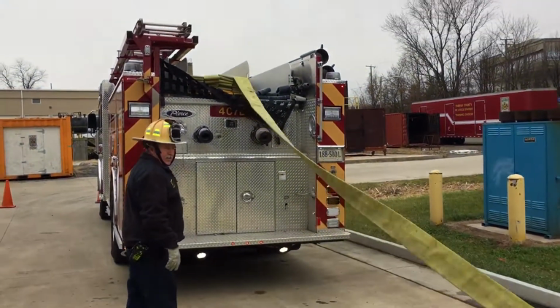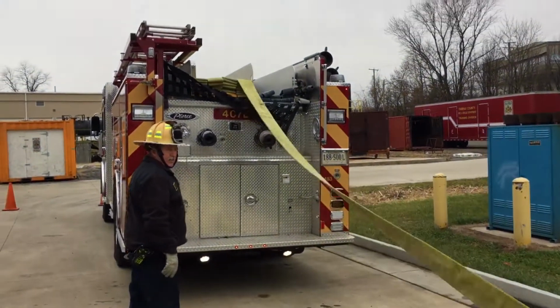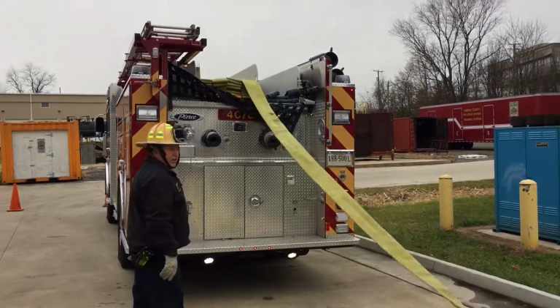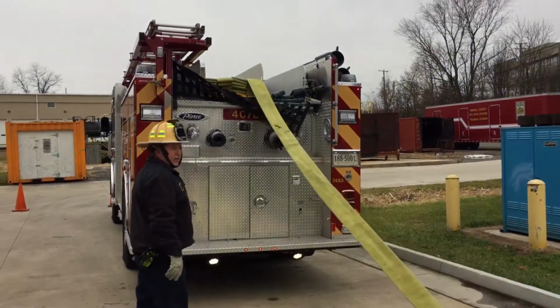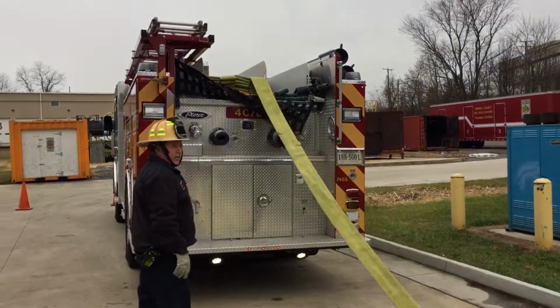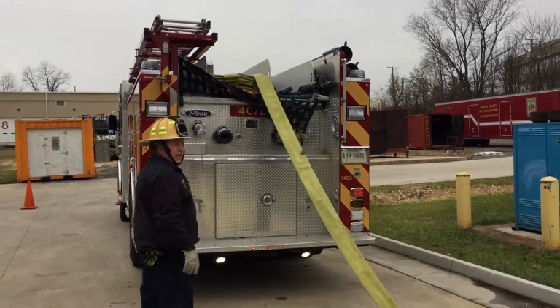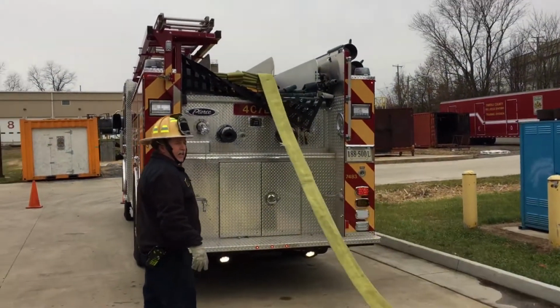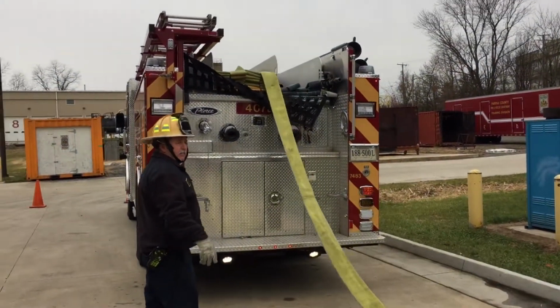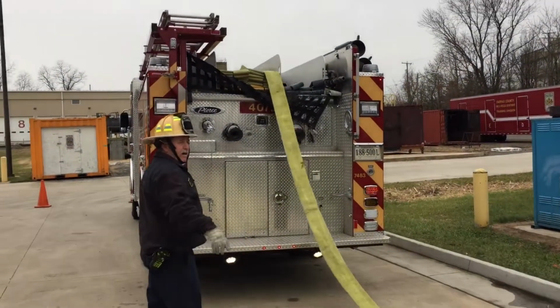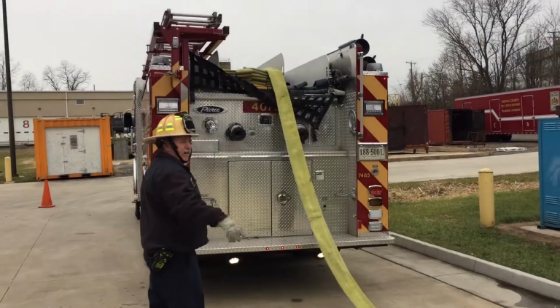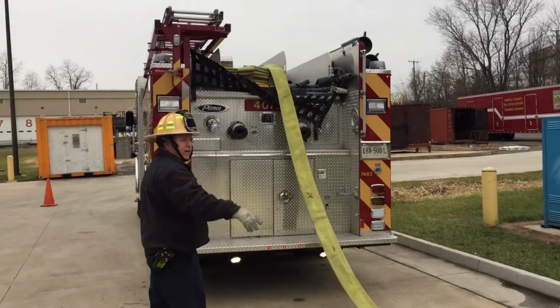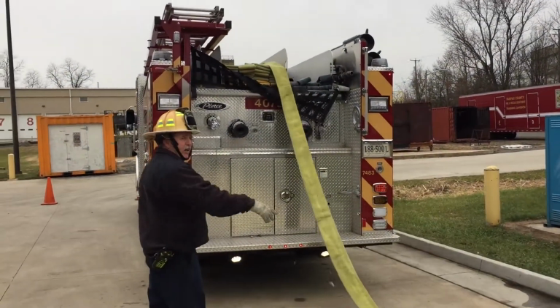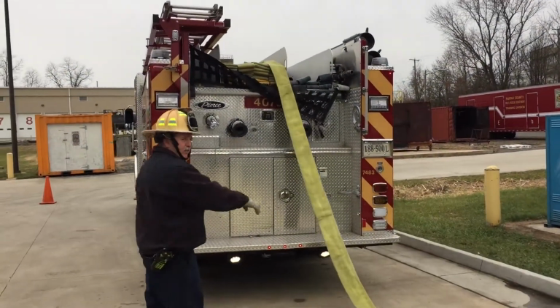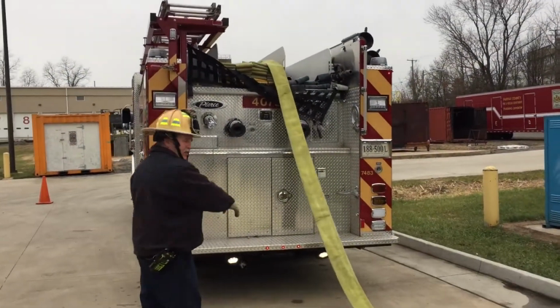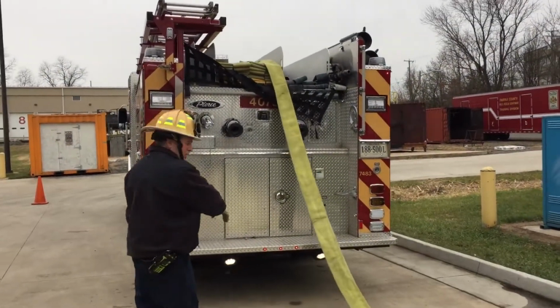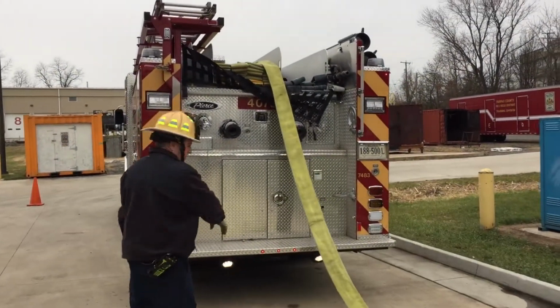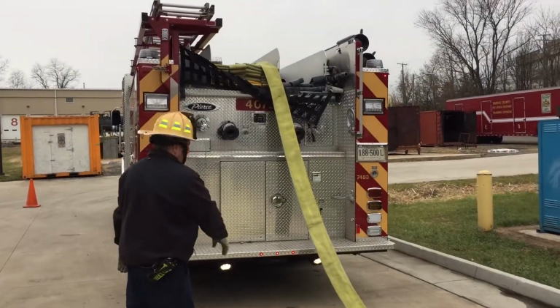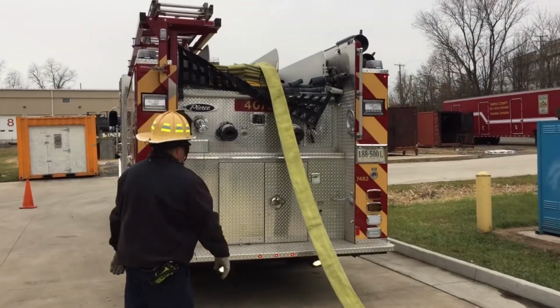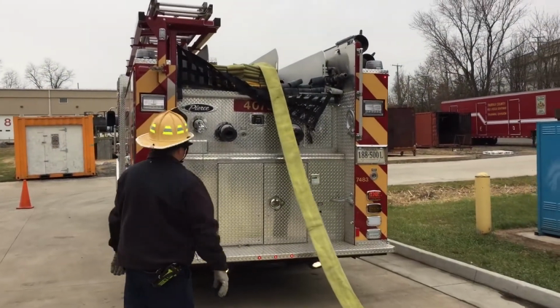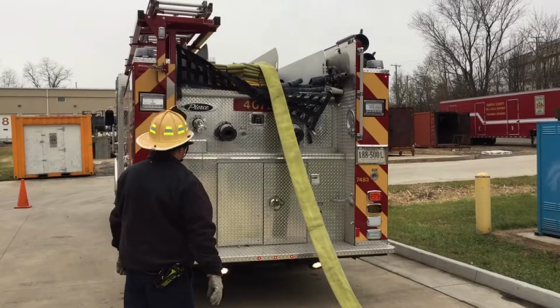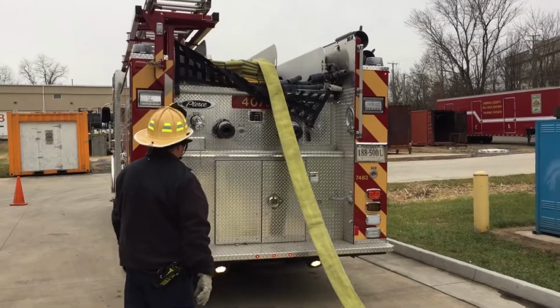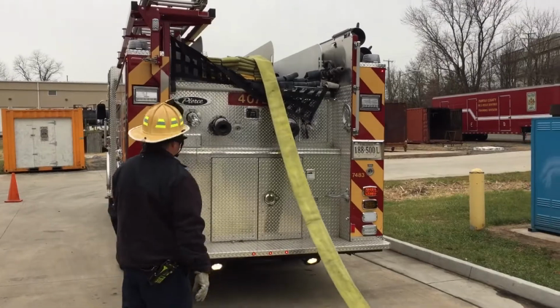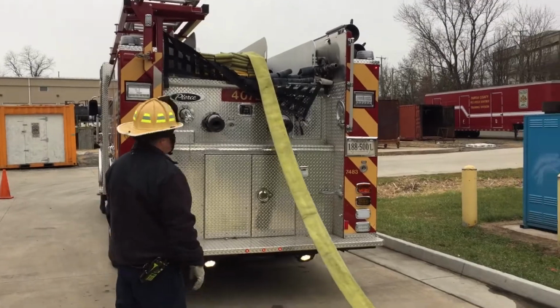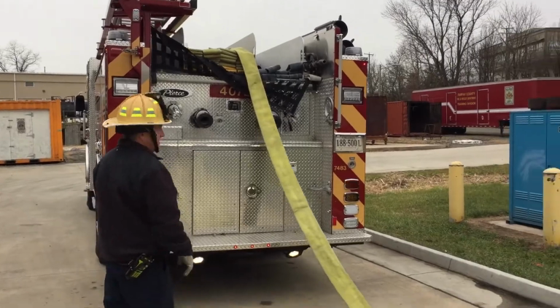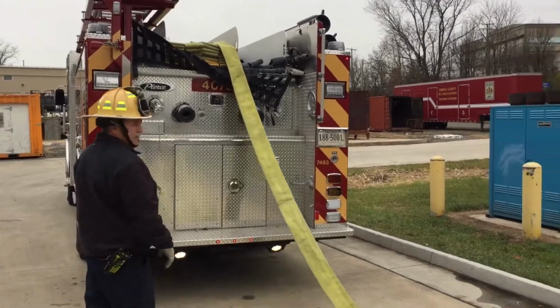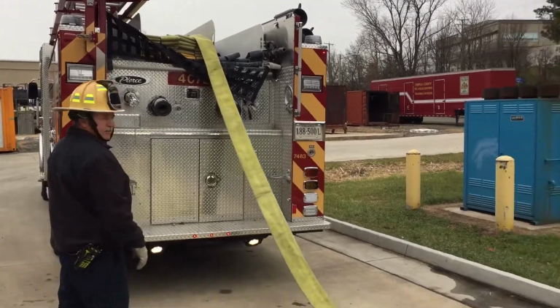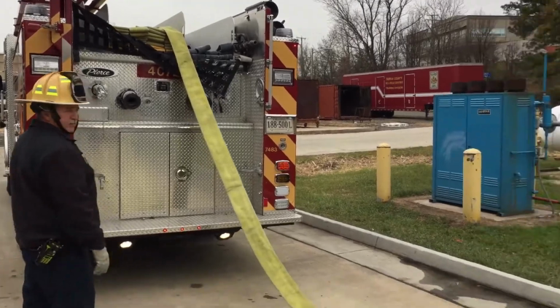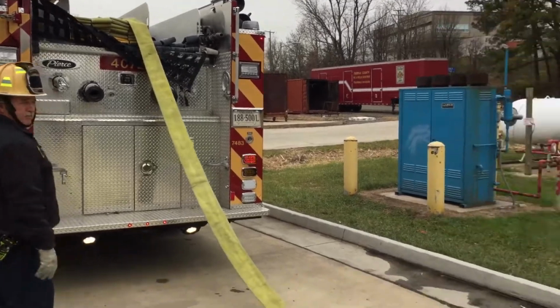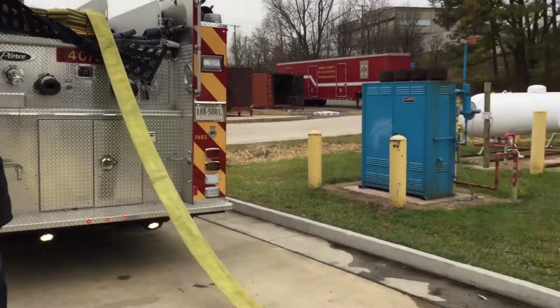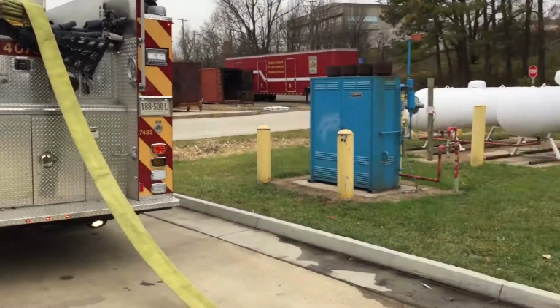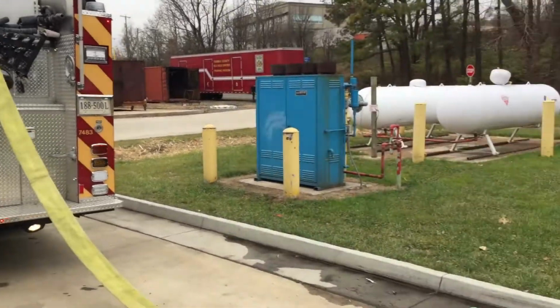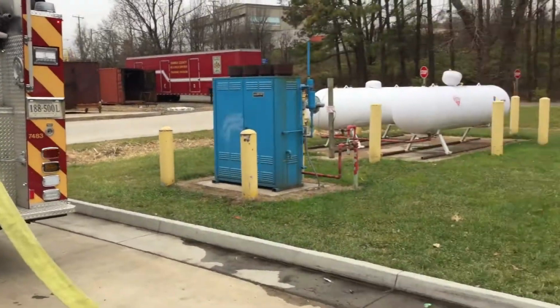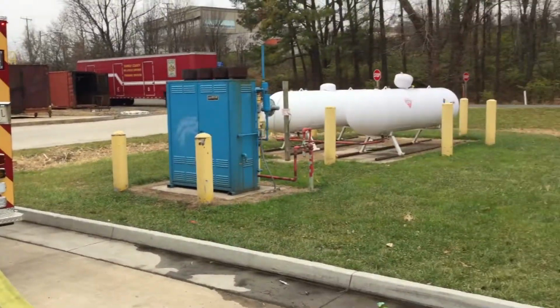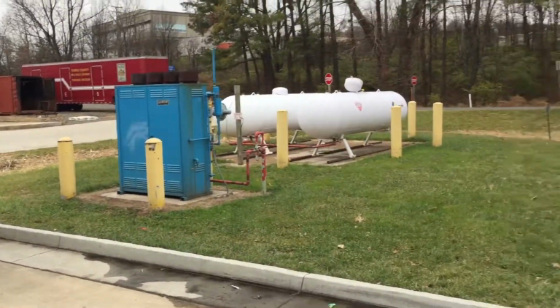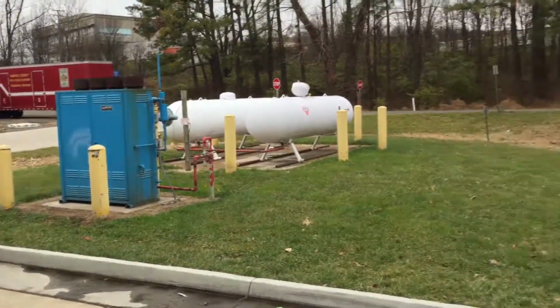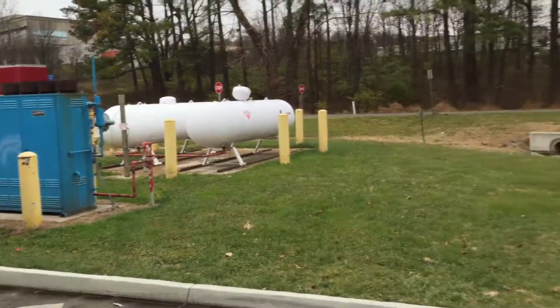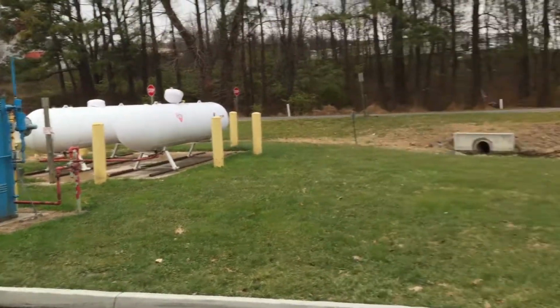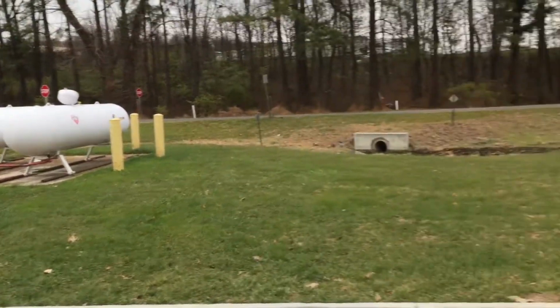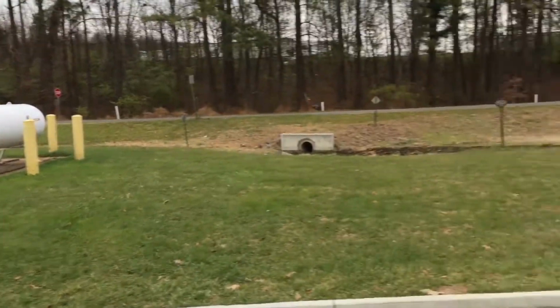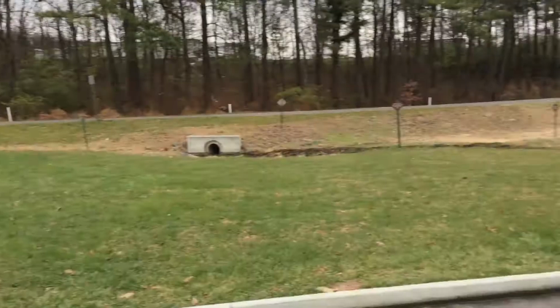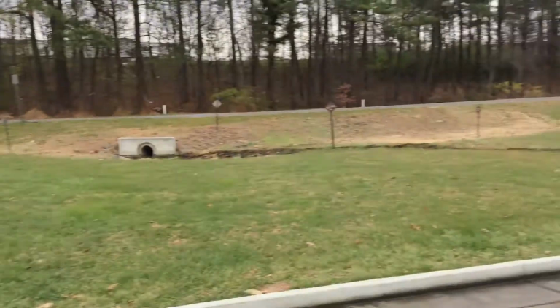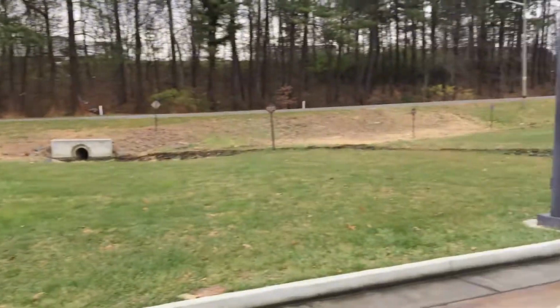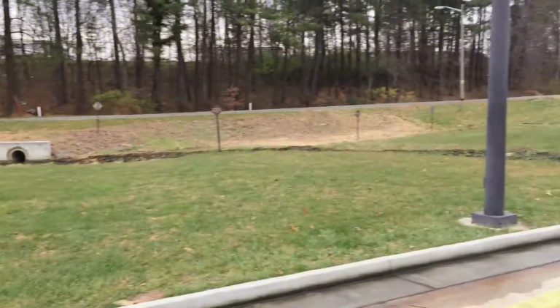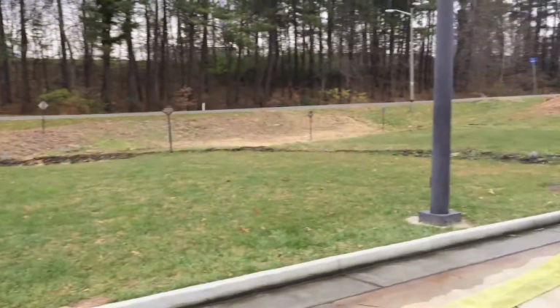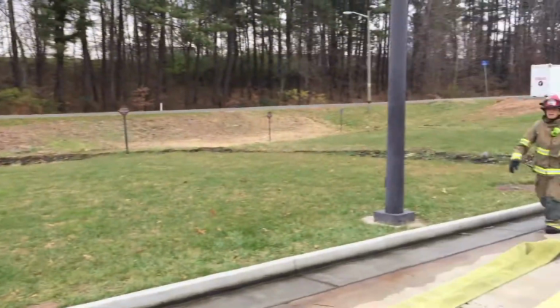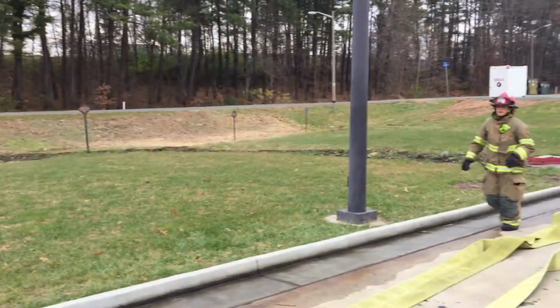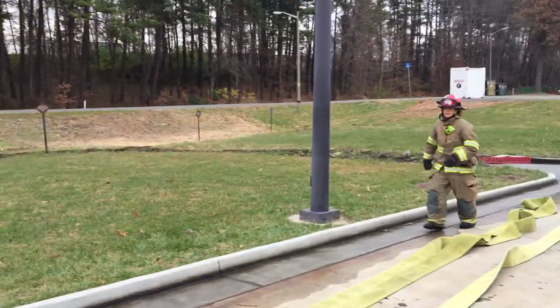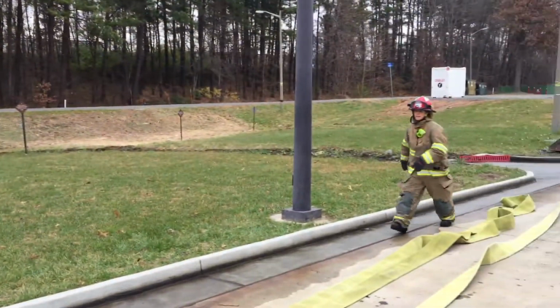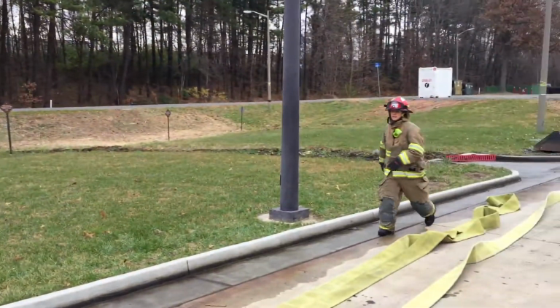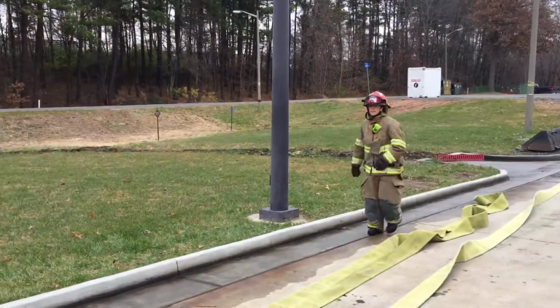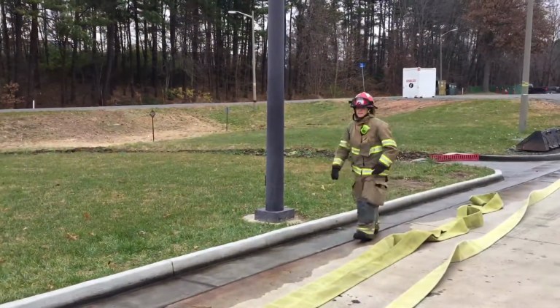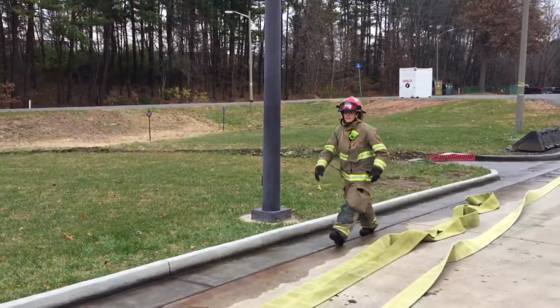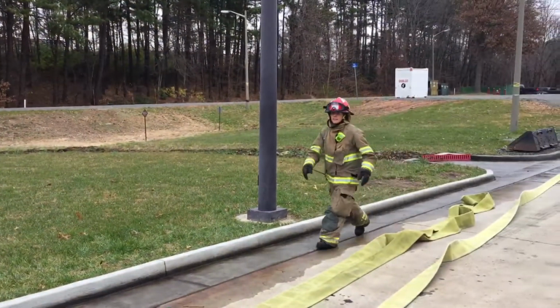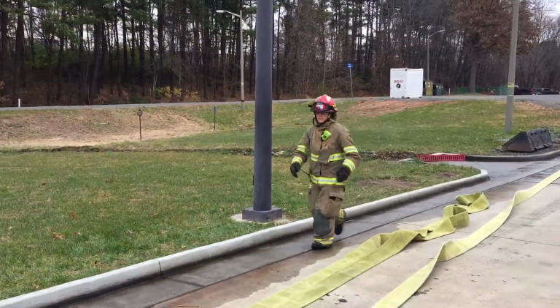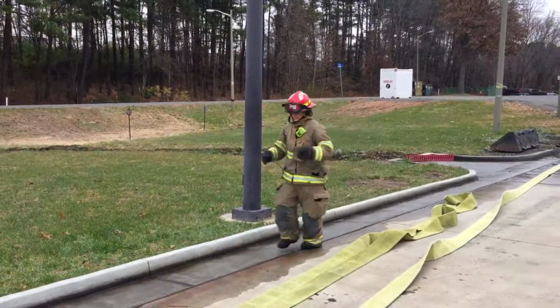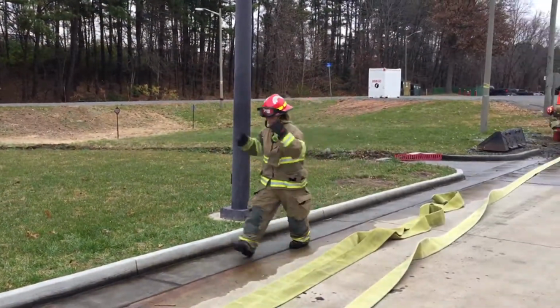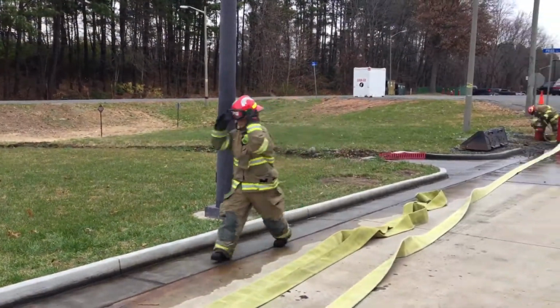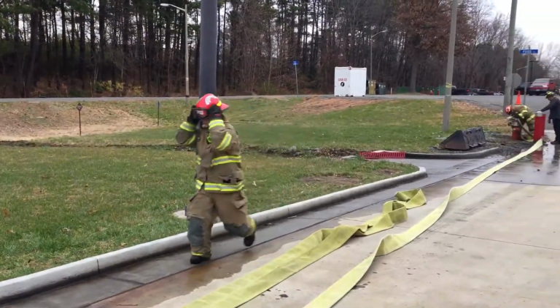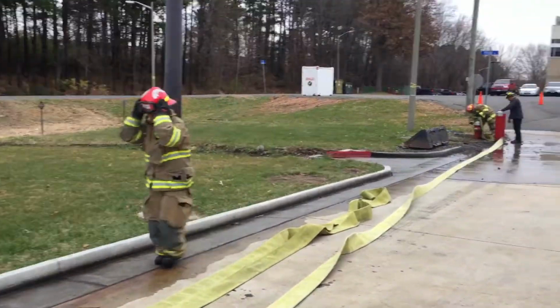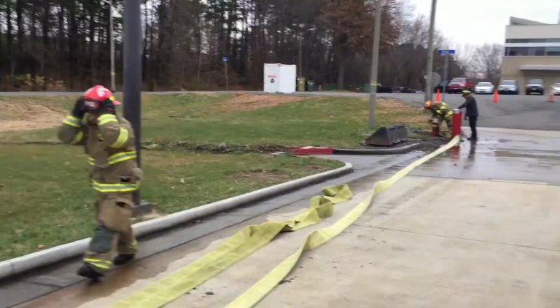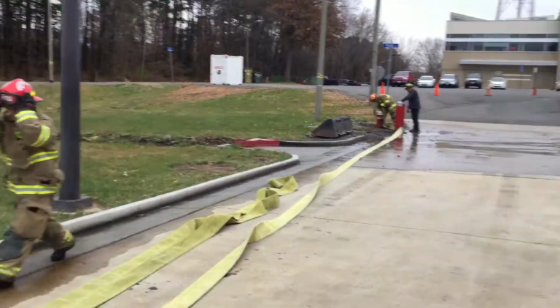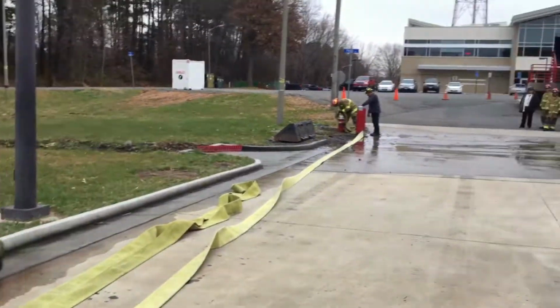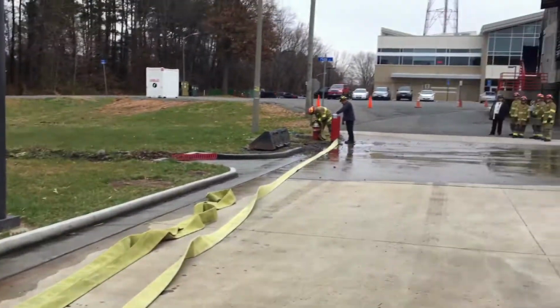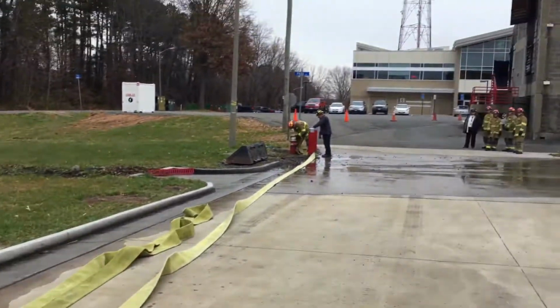Okay, come back over. Just drop that. Get back over and grab this.